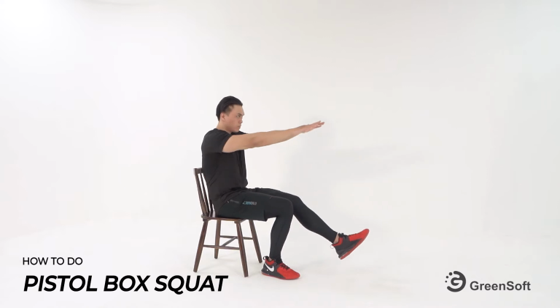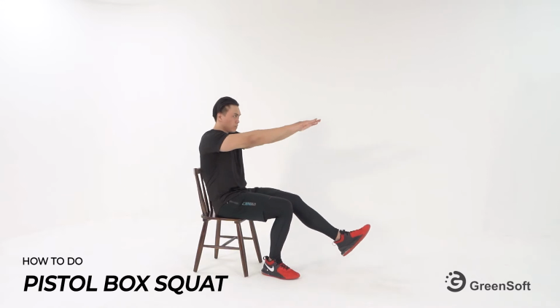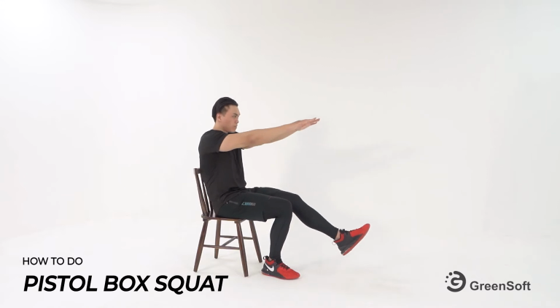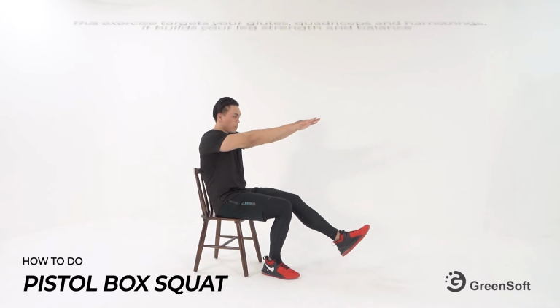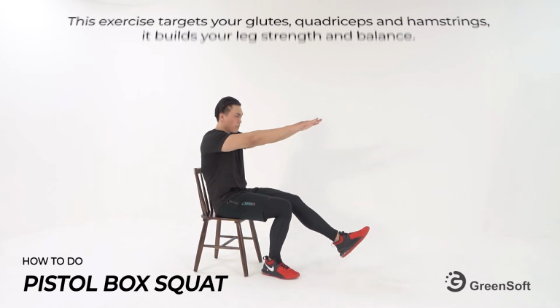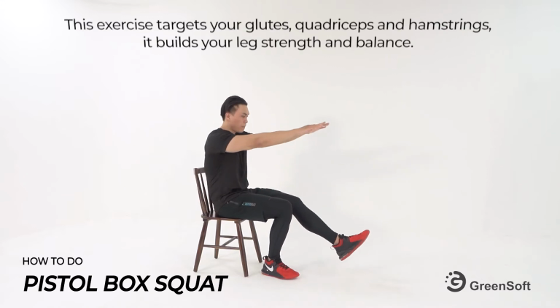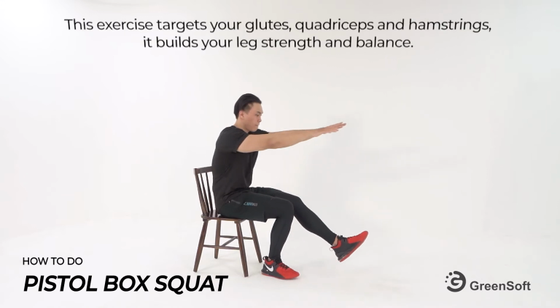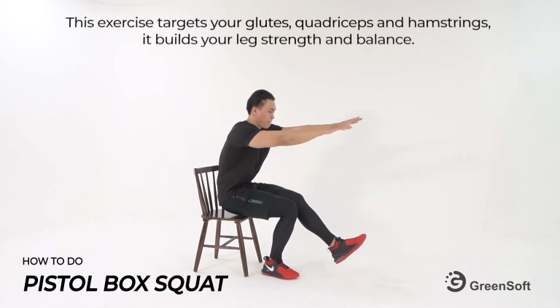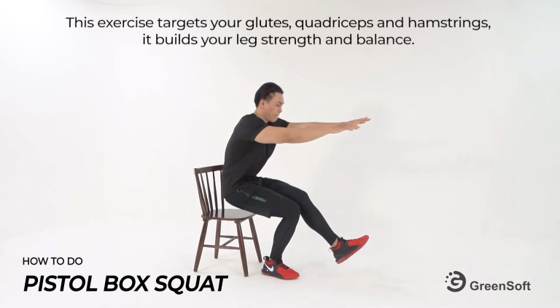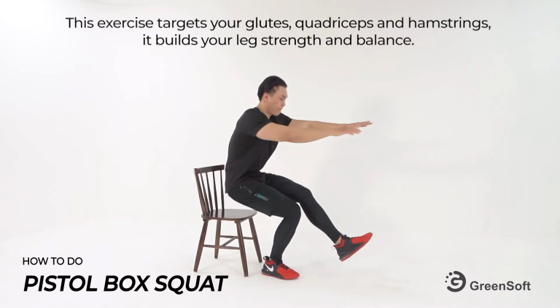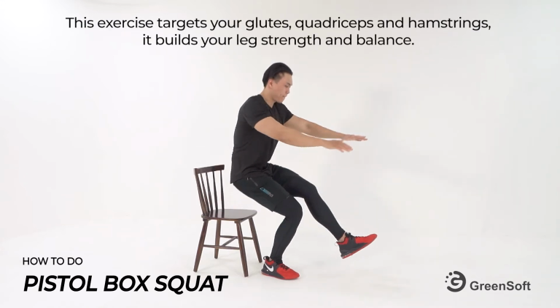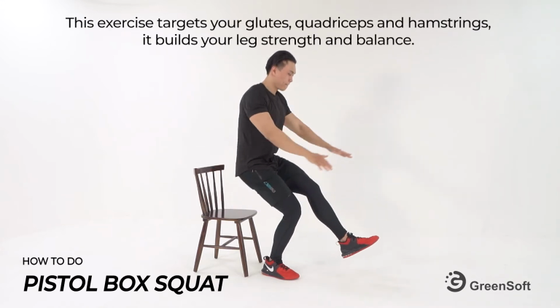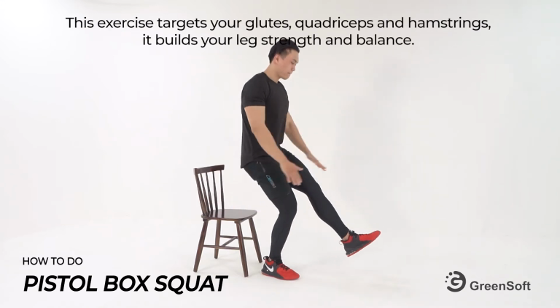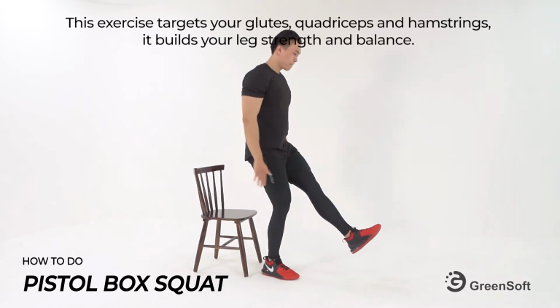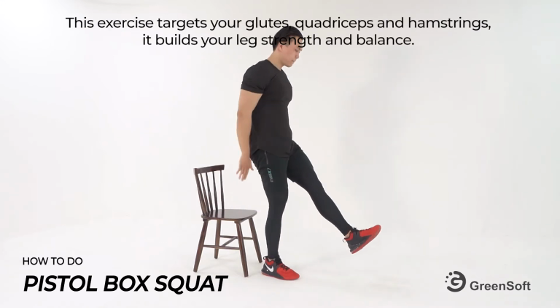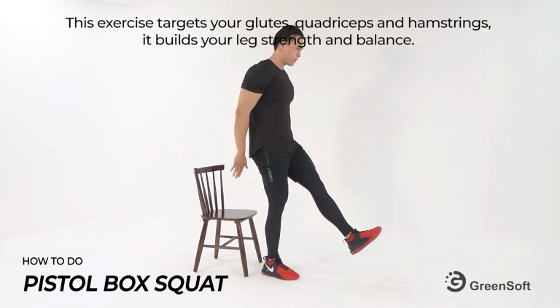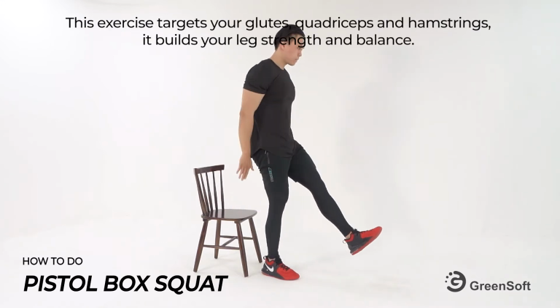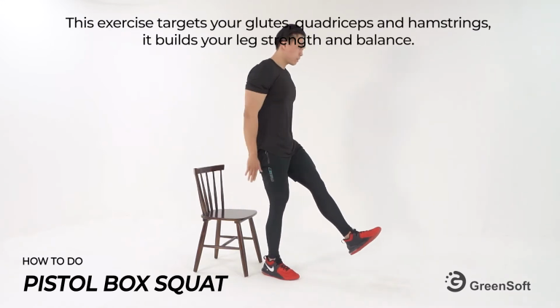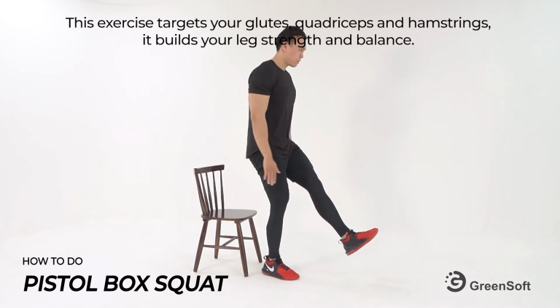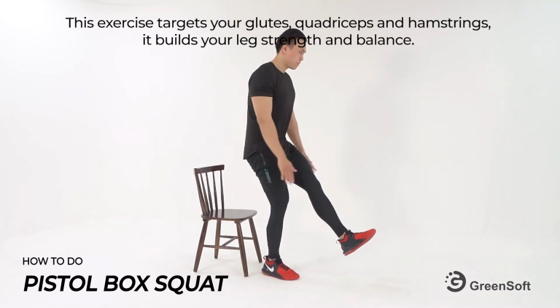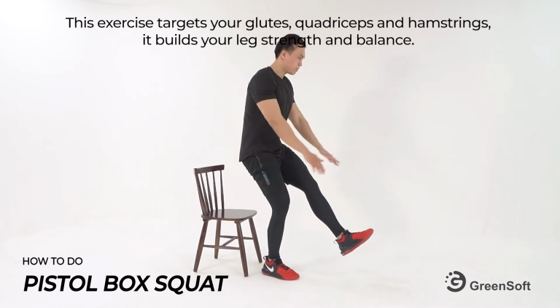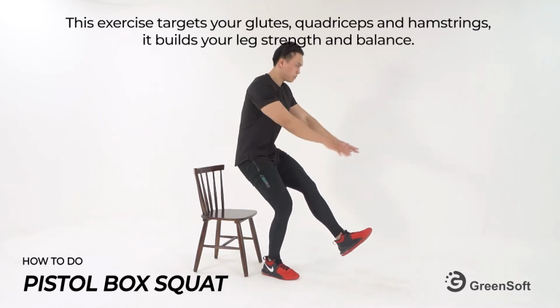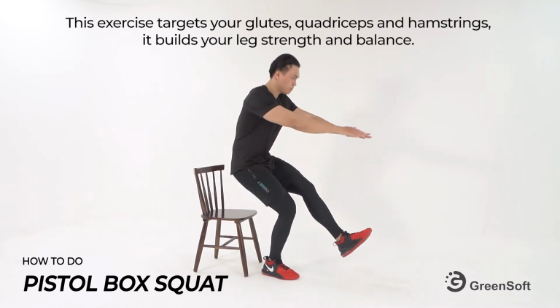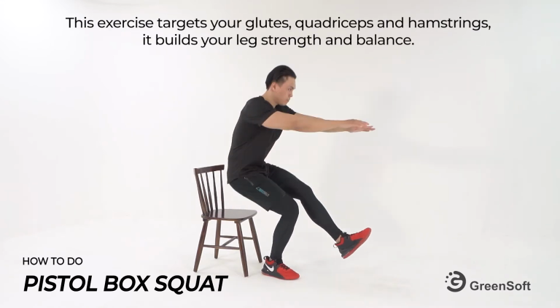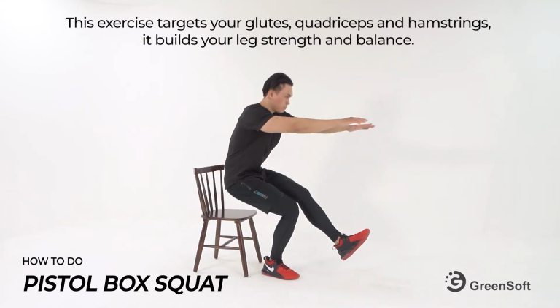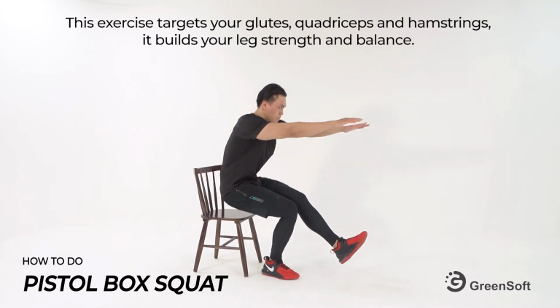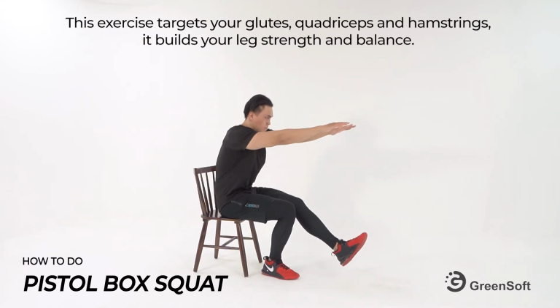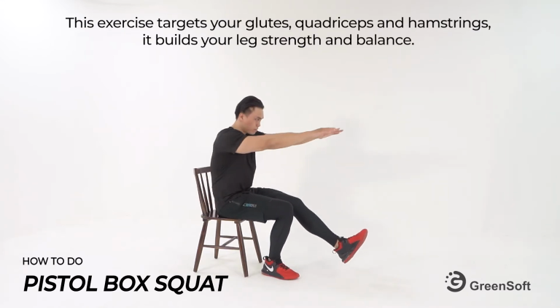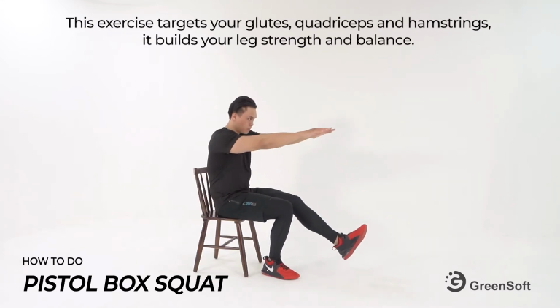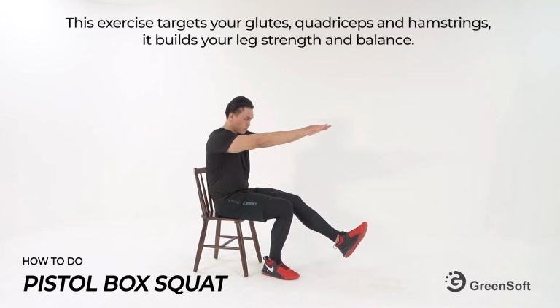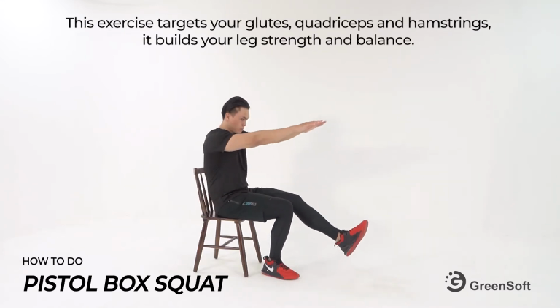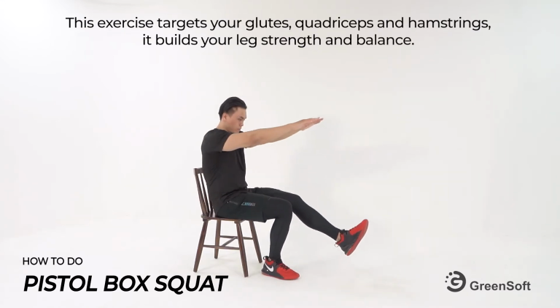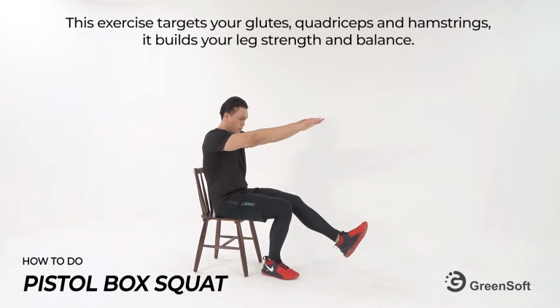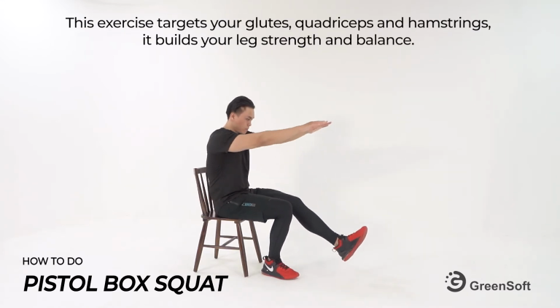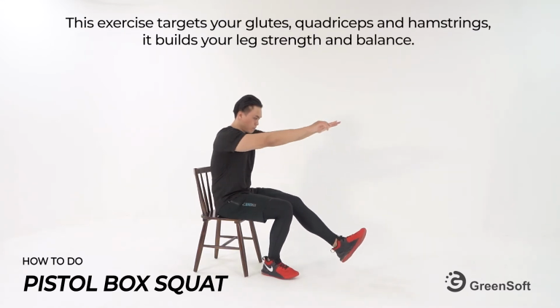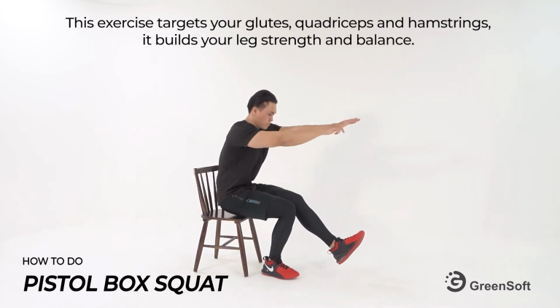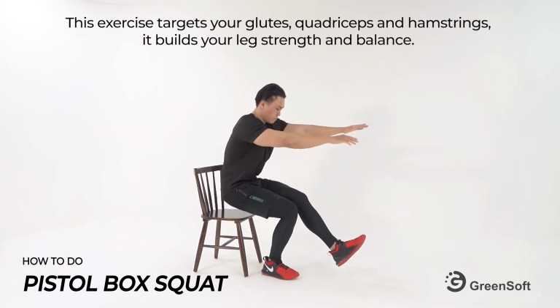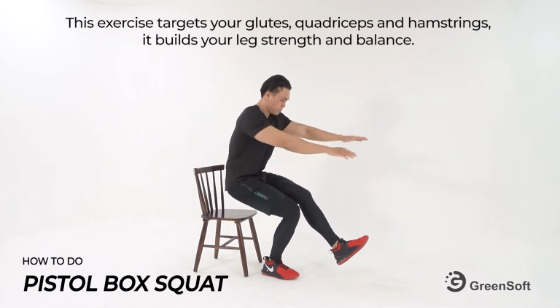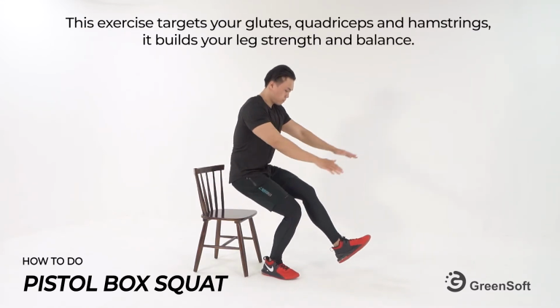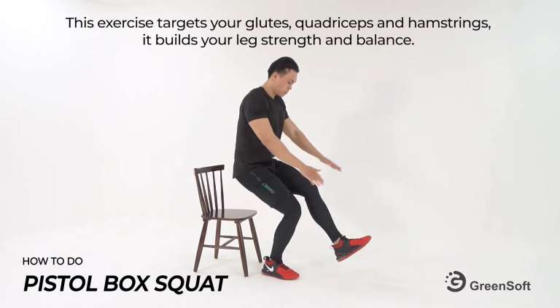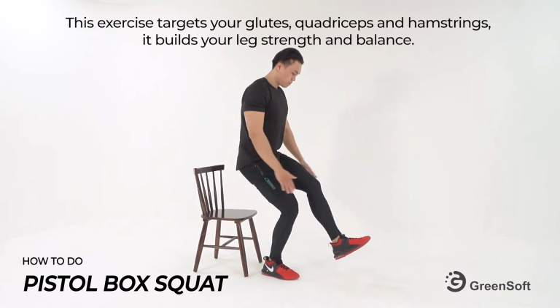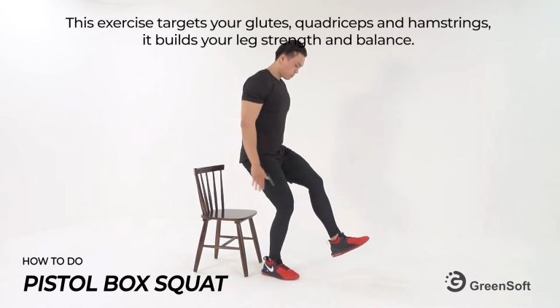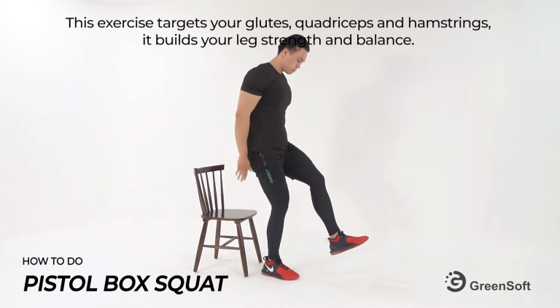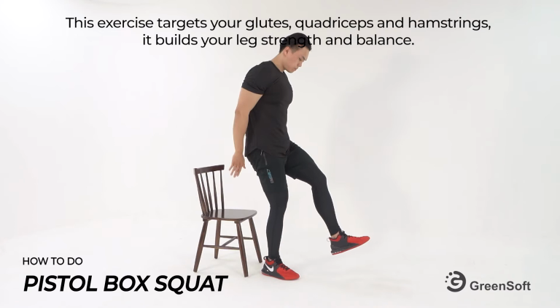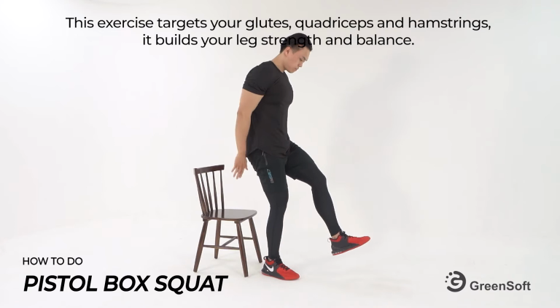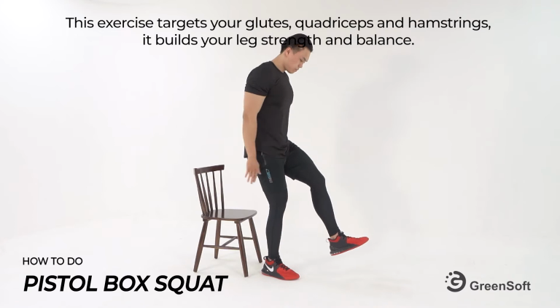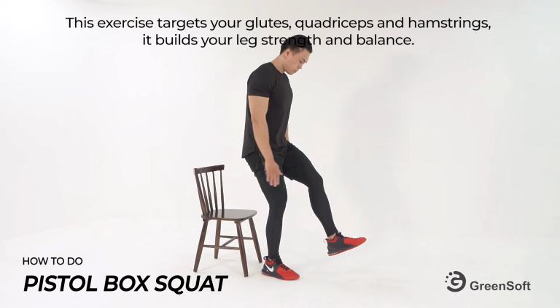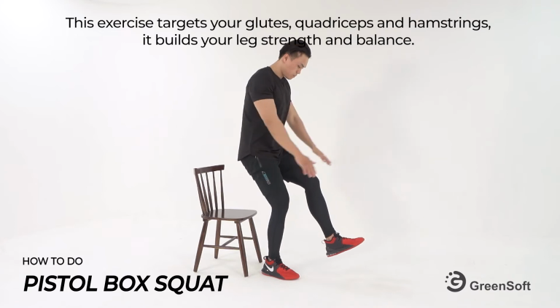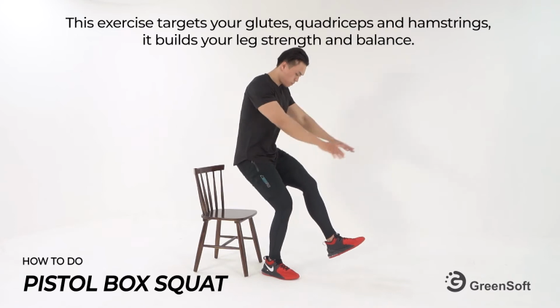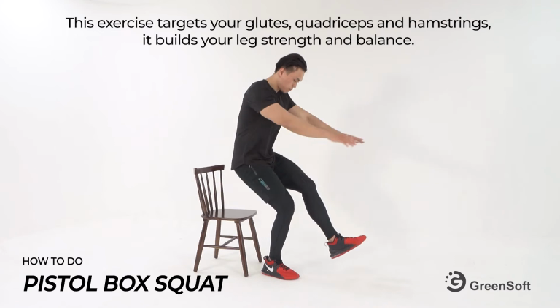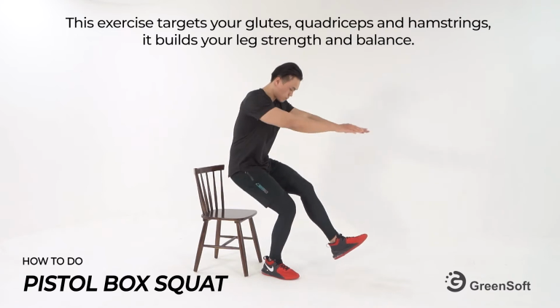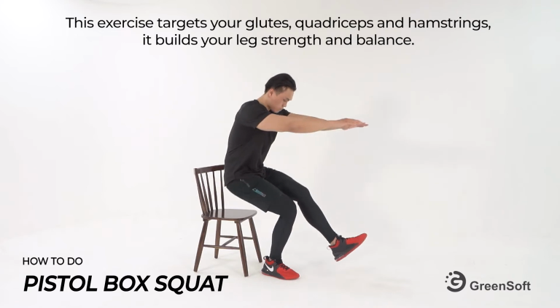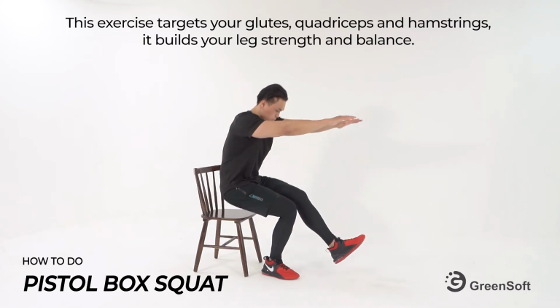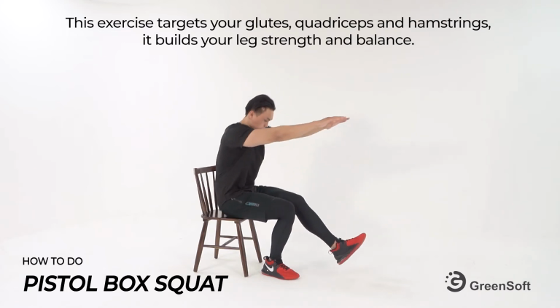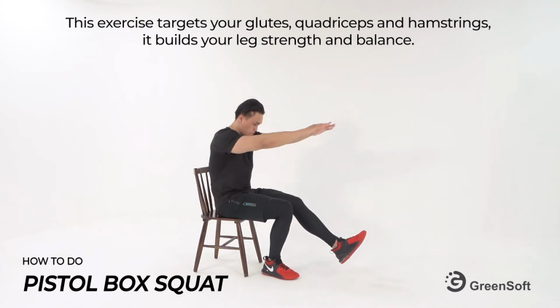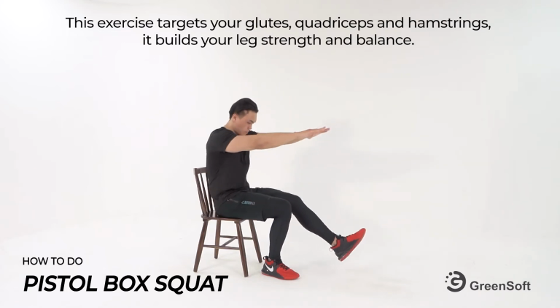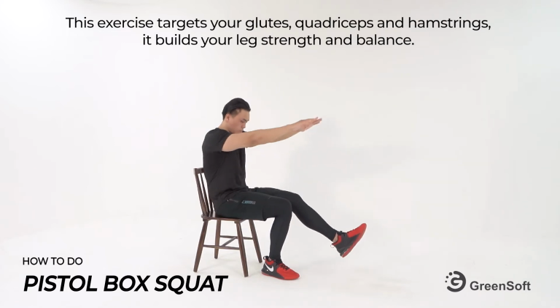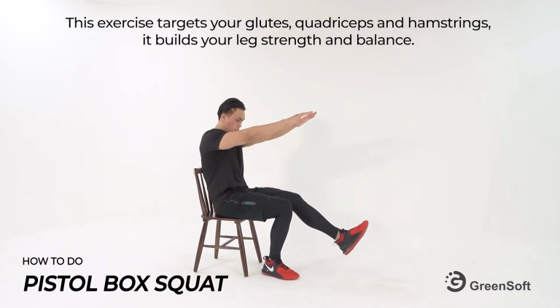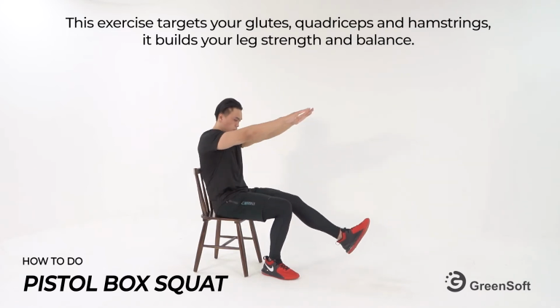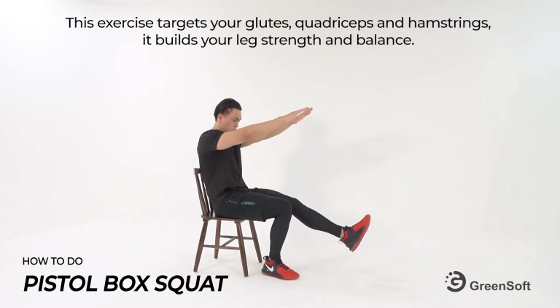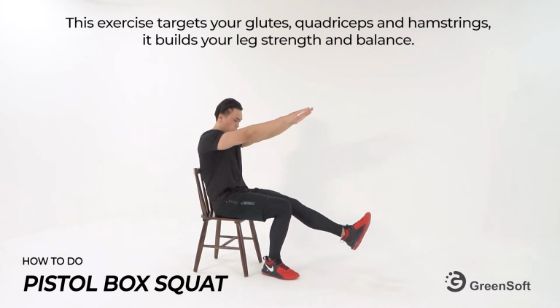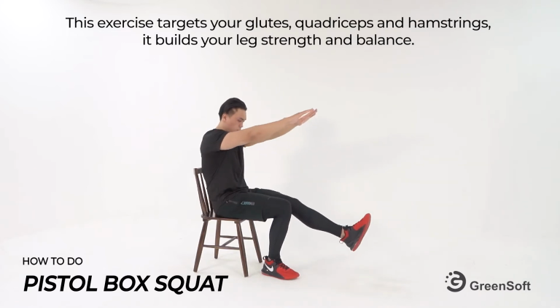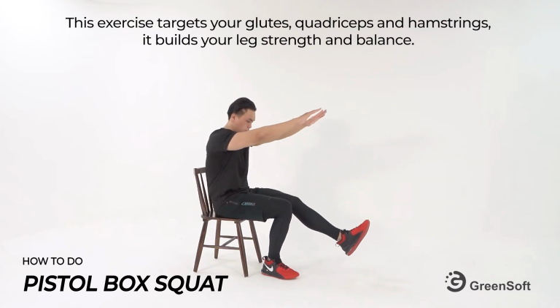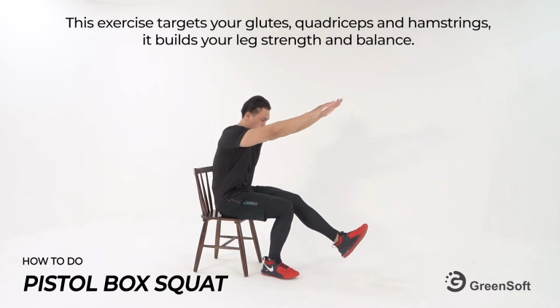This exercise targets your glutes, quadriceps and hamstrings. It builds your leg strength and balance.